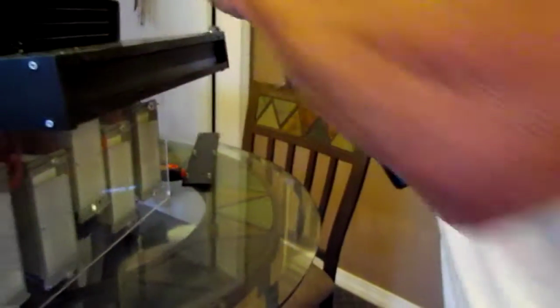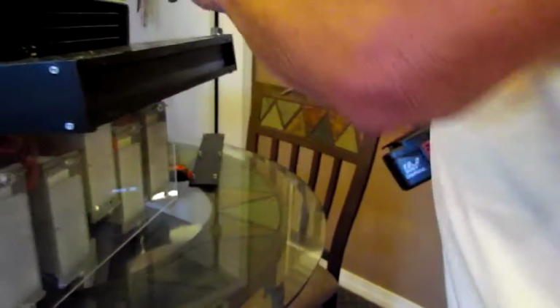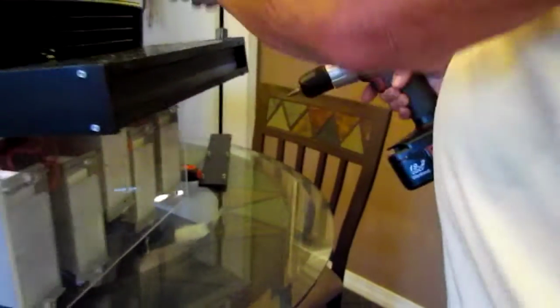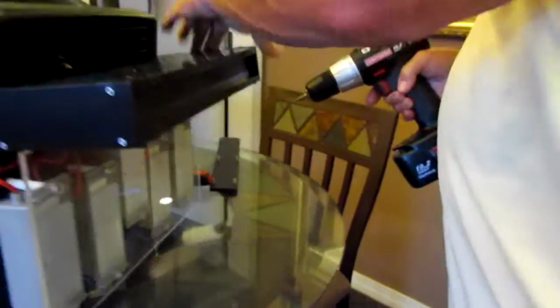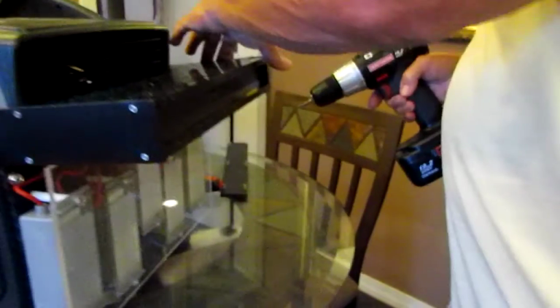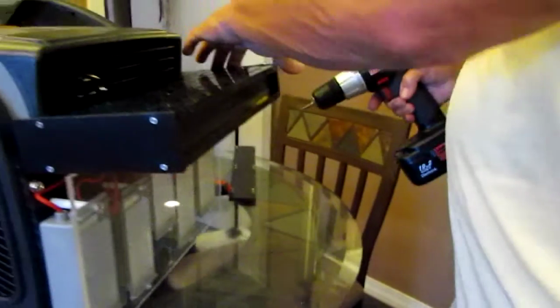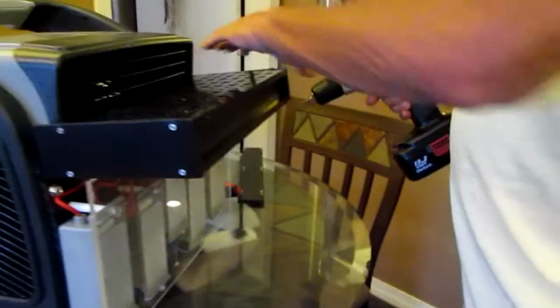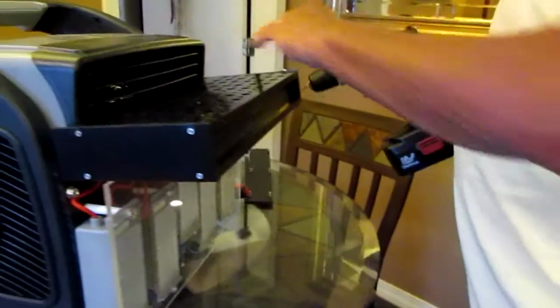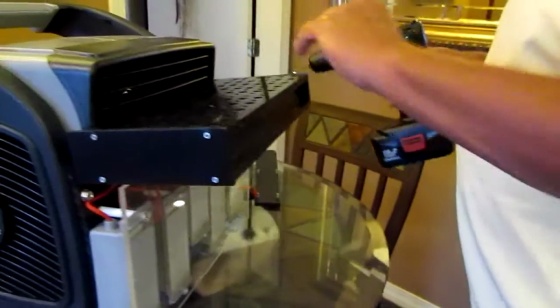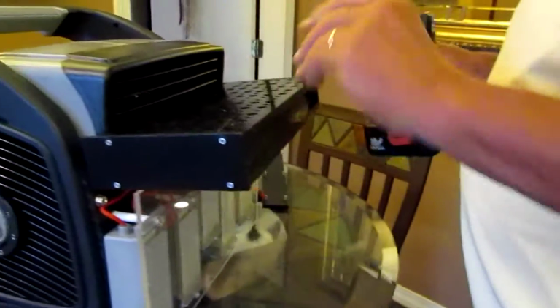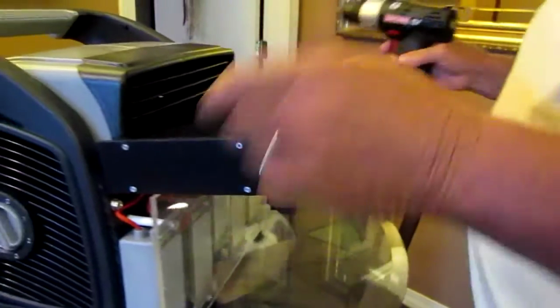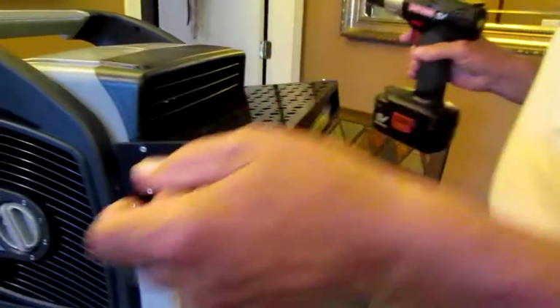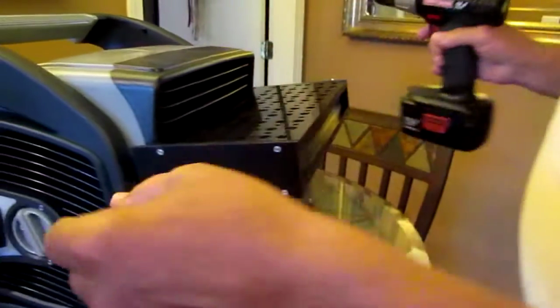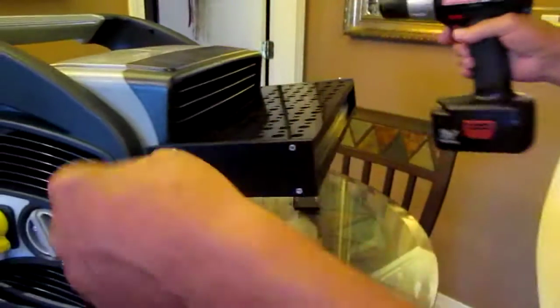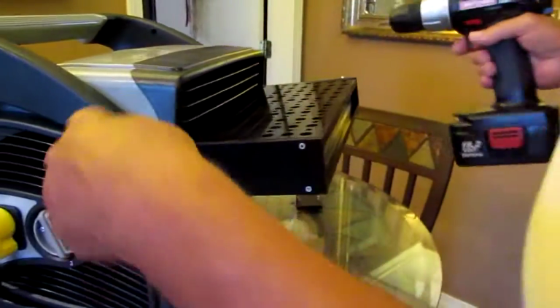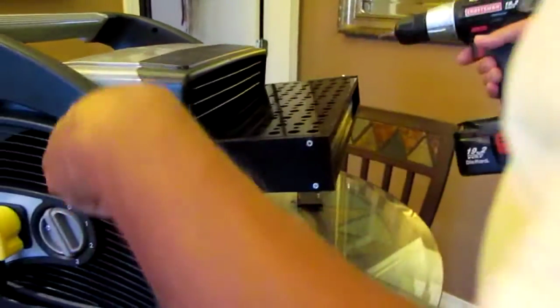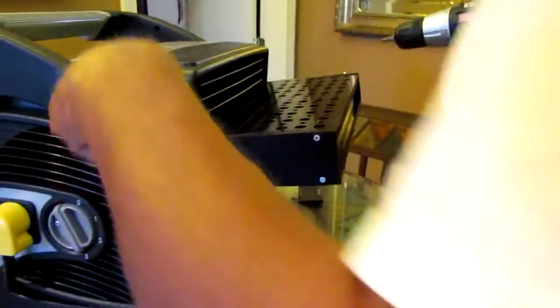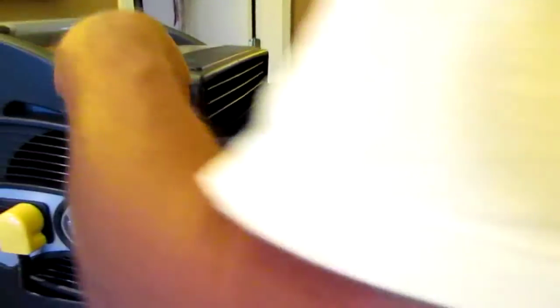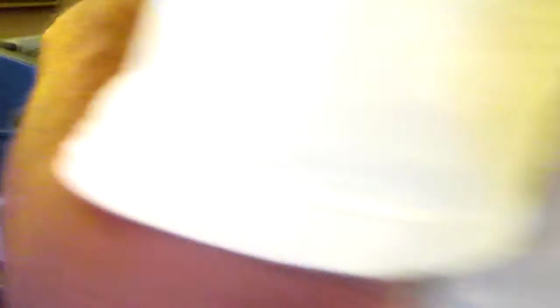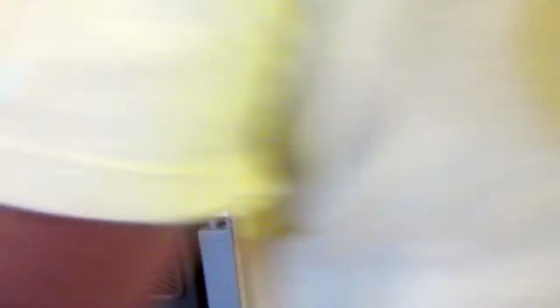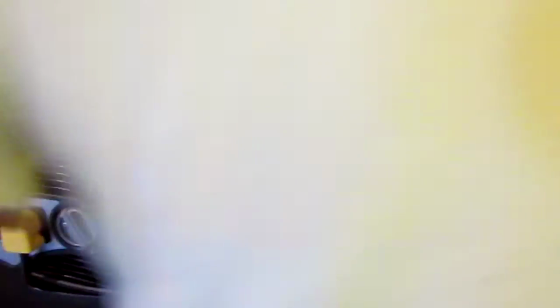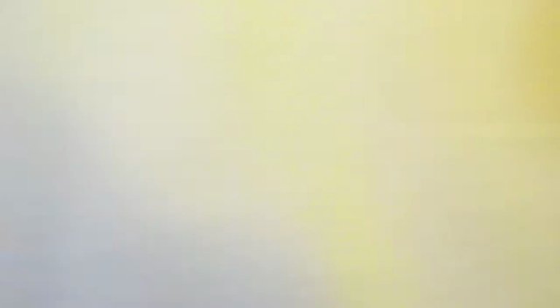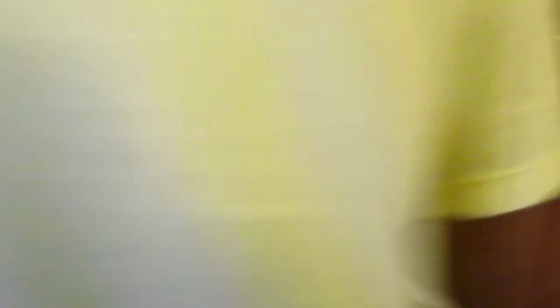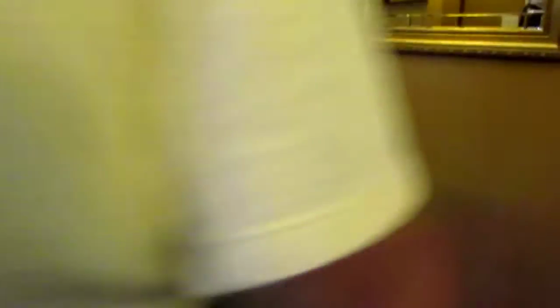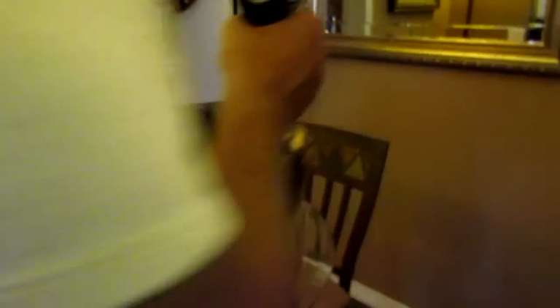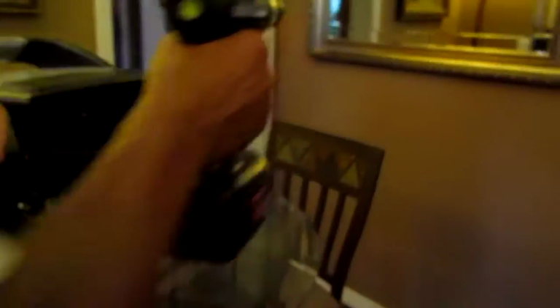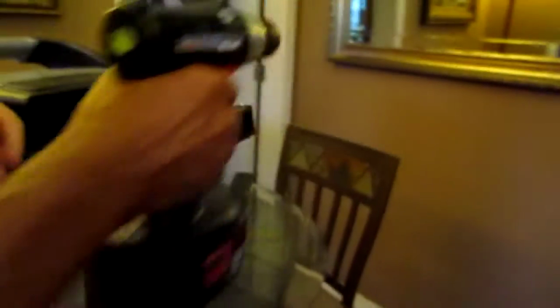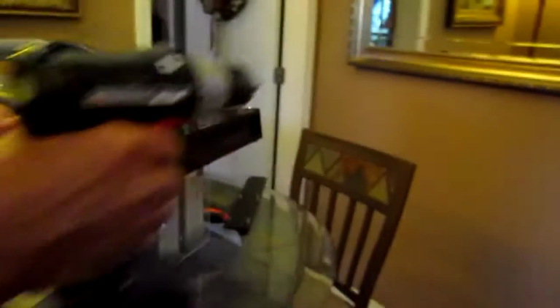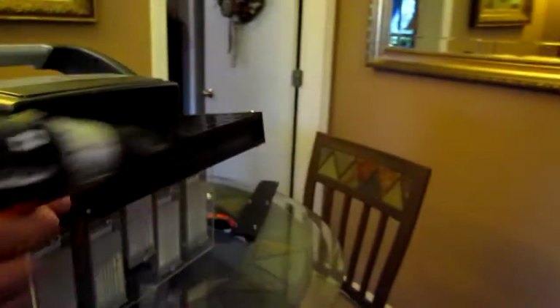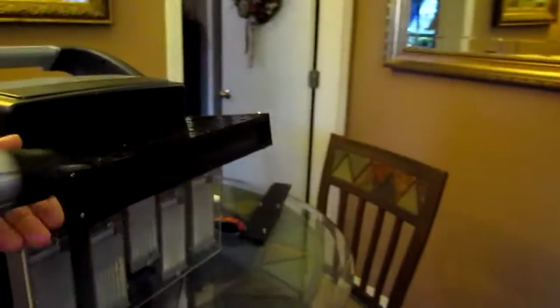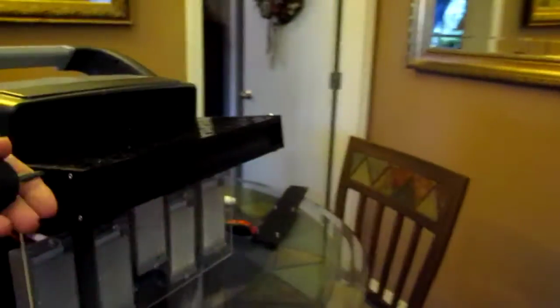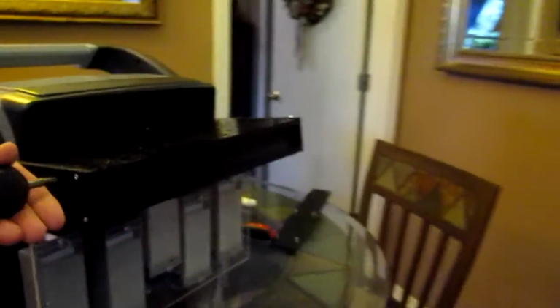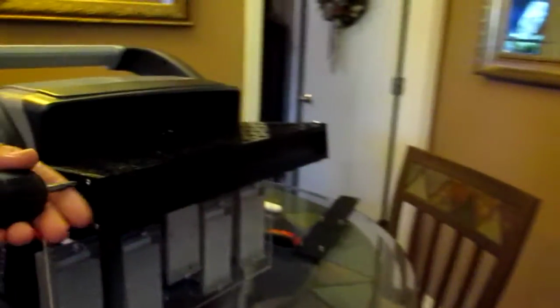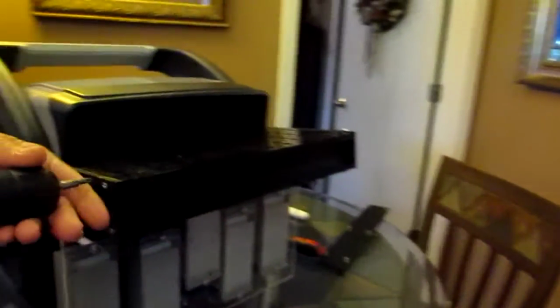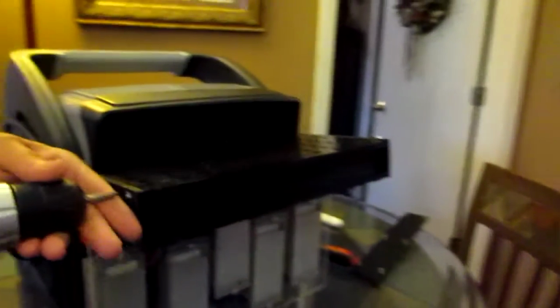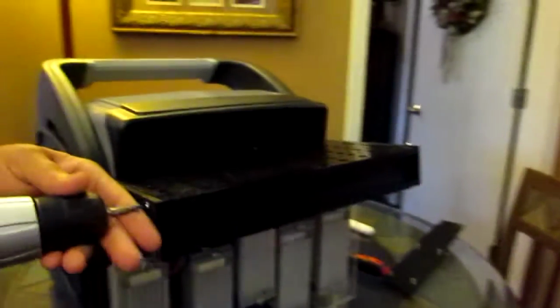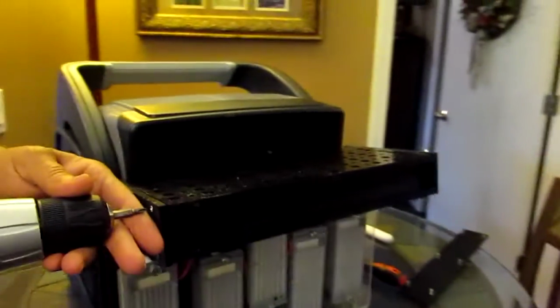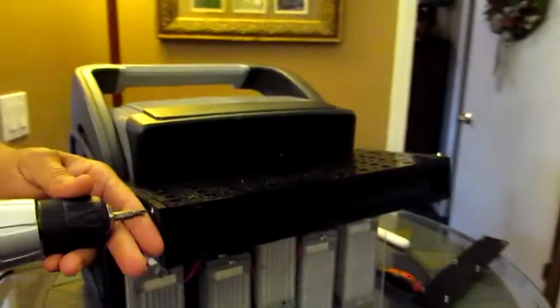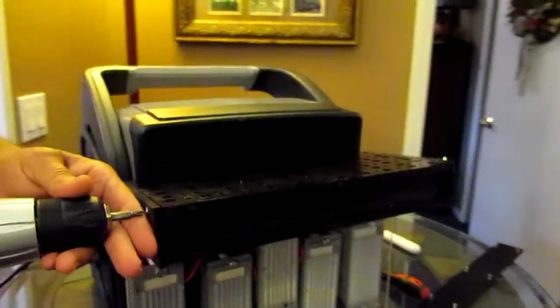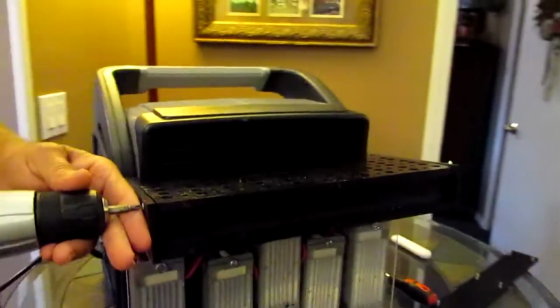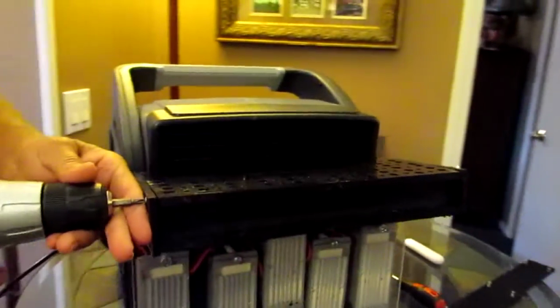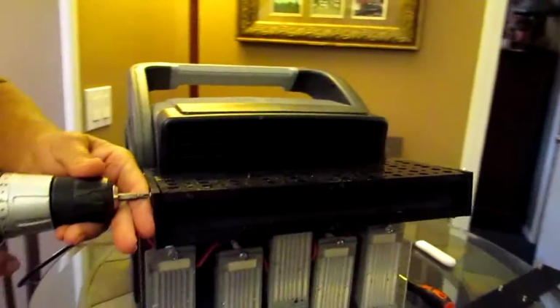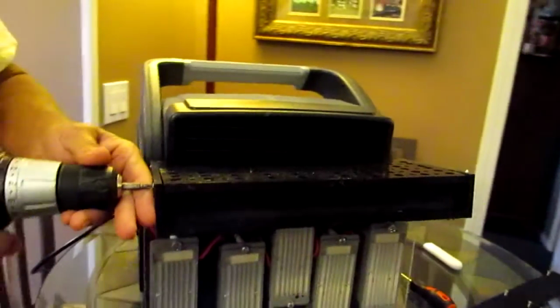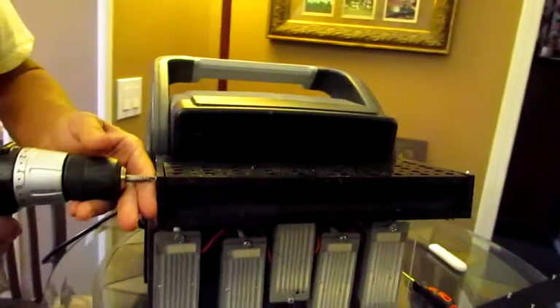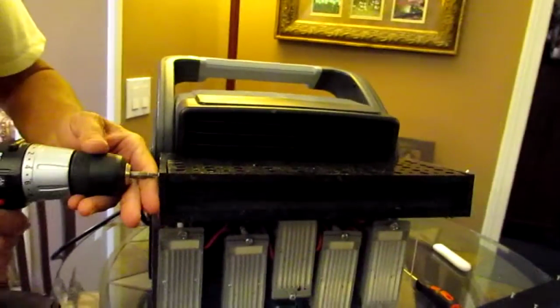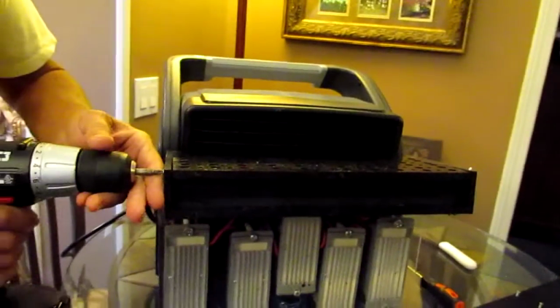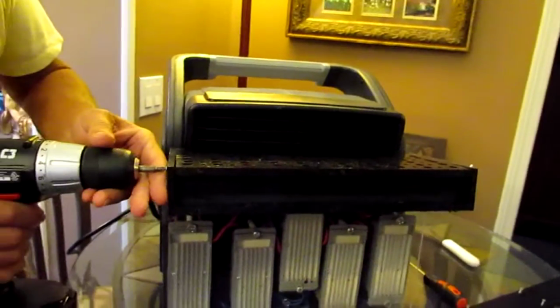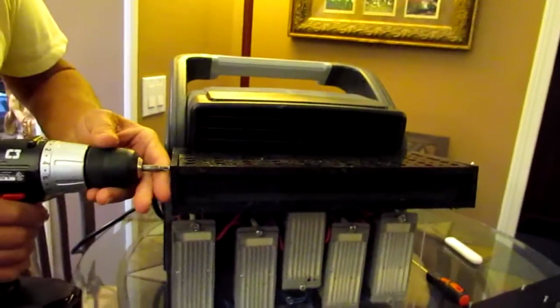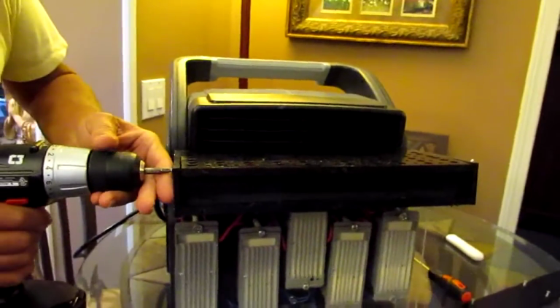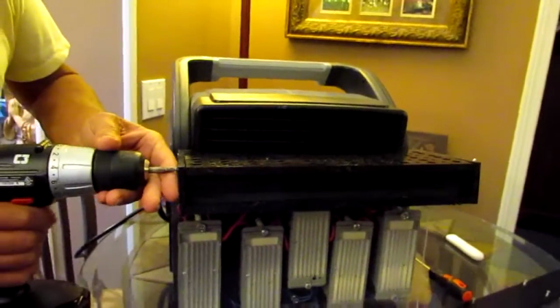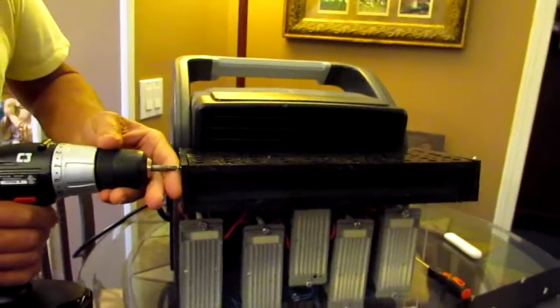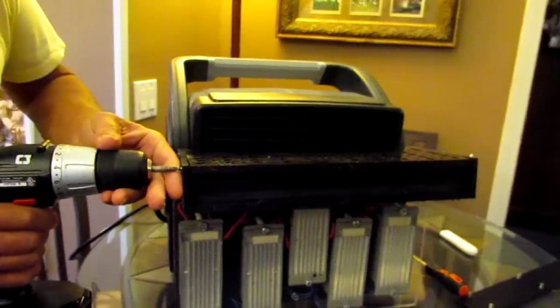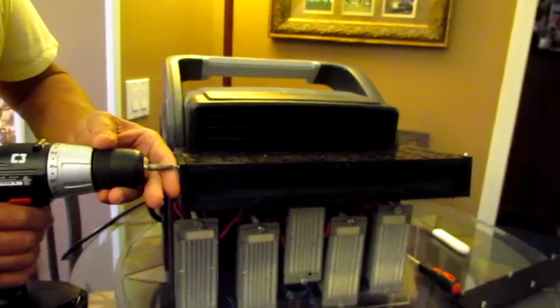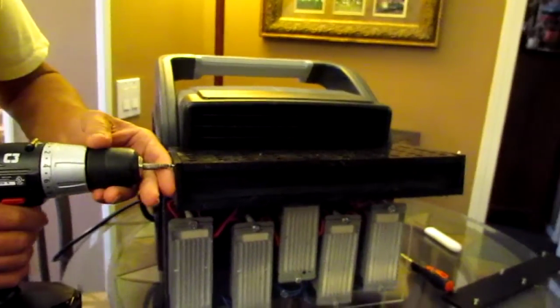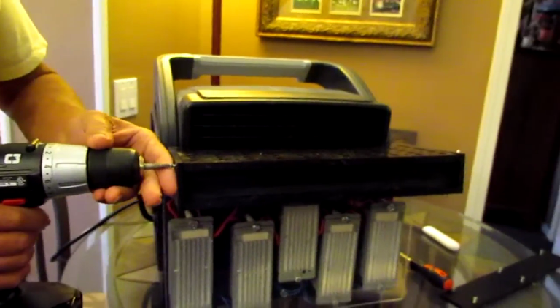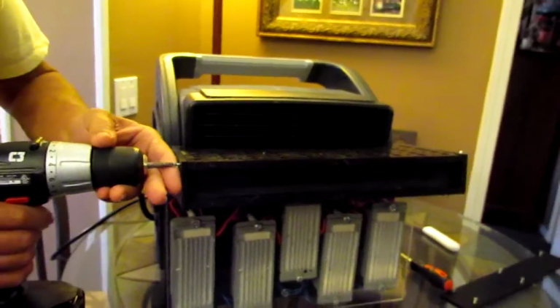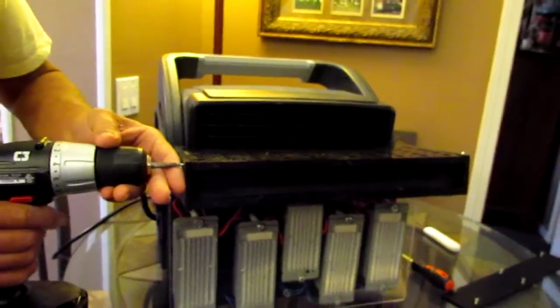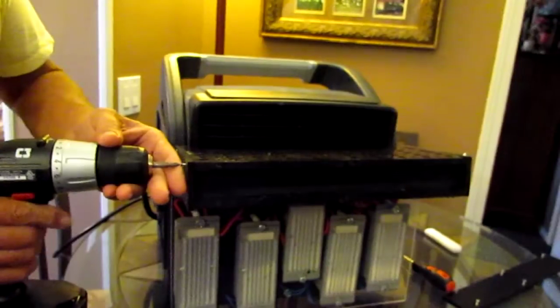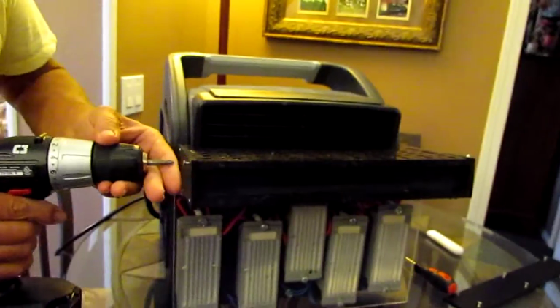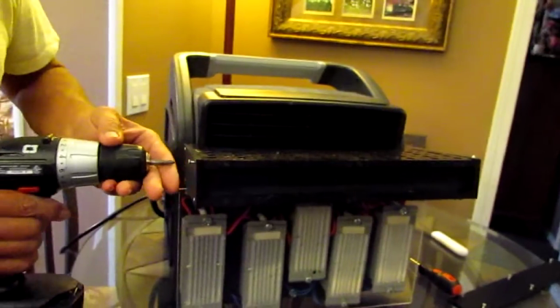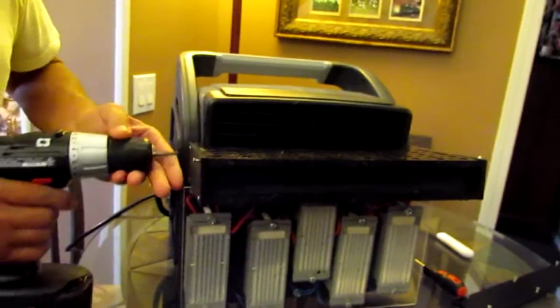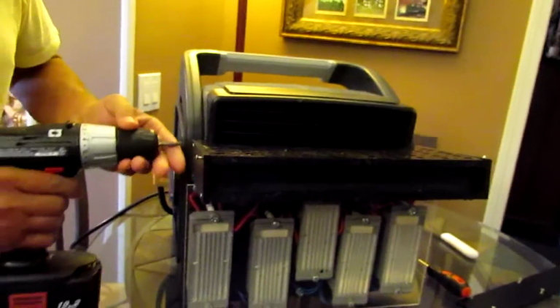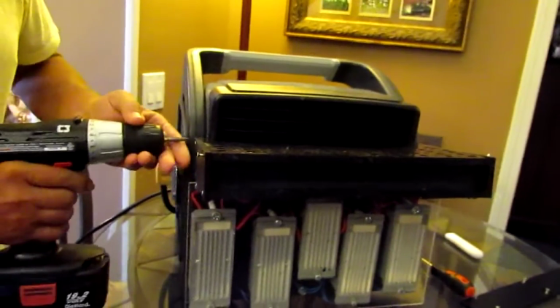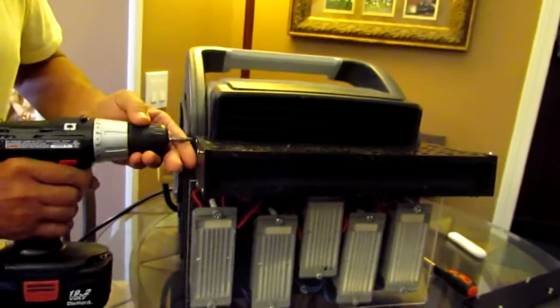I've already taken the two screws off over here. I've got two more to take over here, and then we're going to be able to expose our plates.